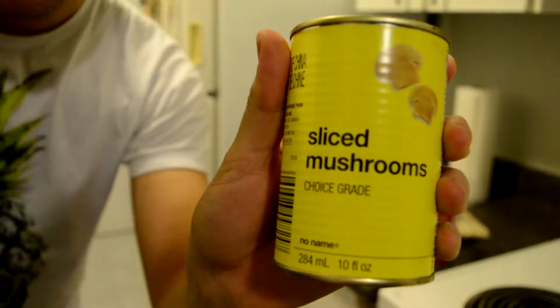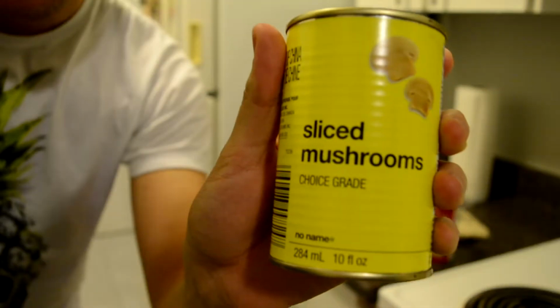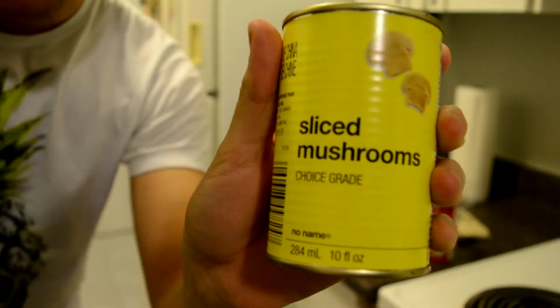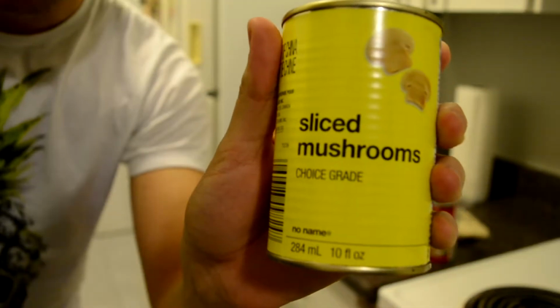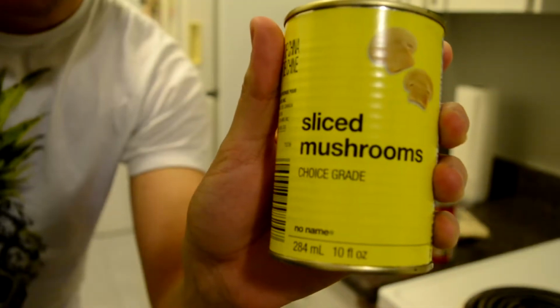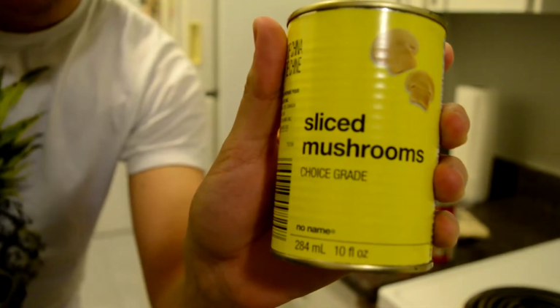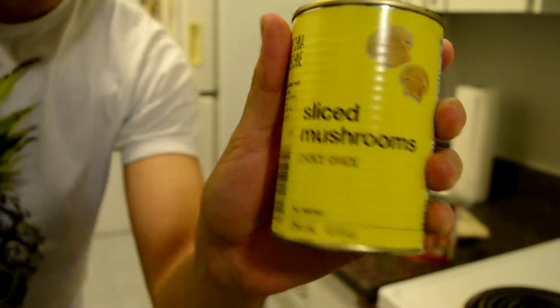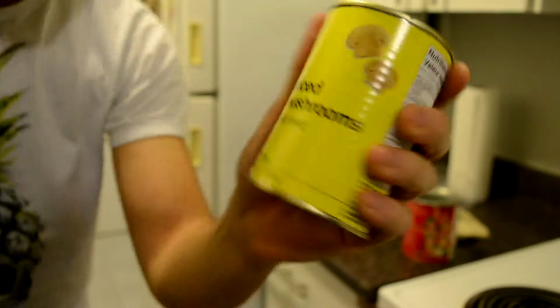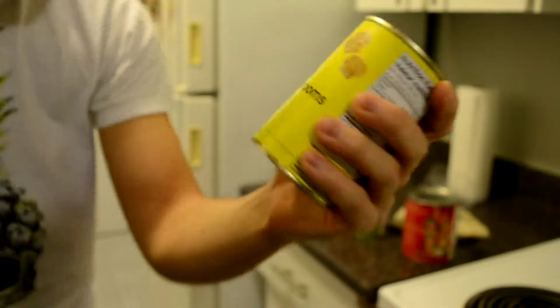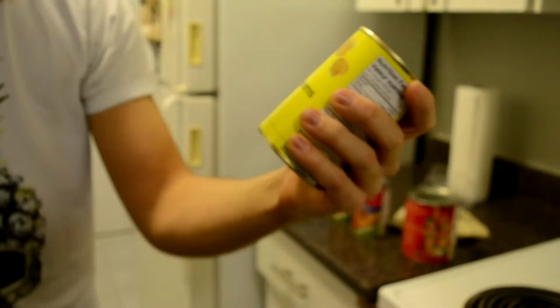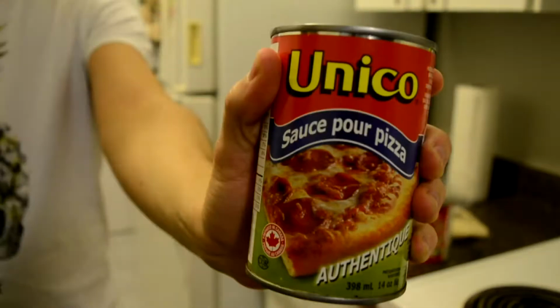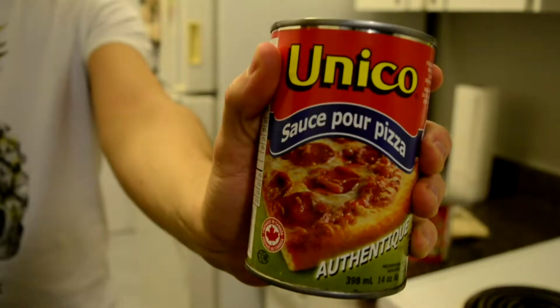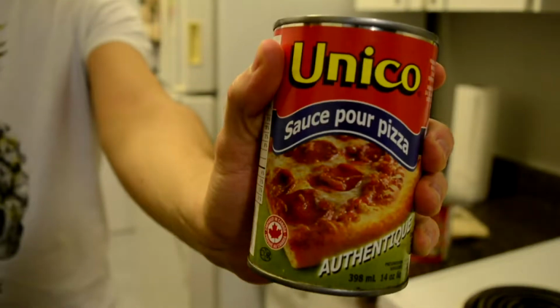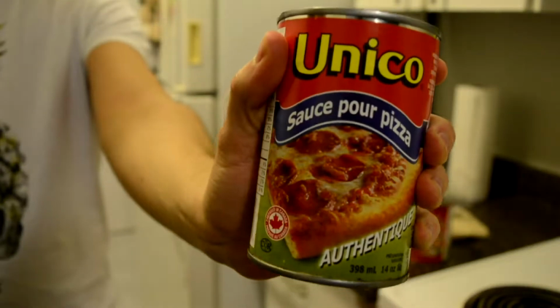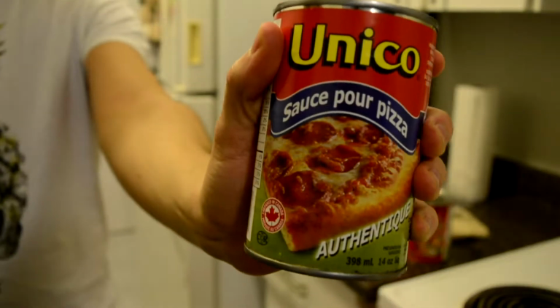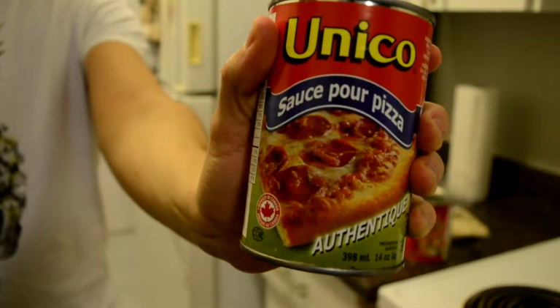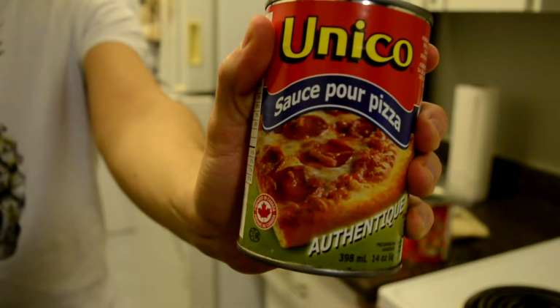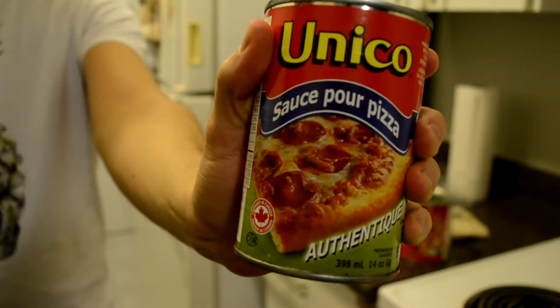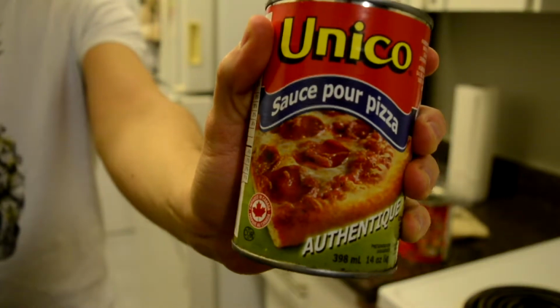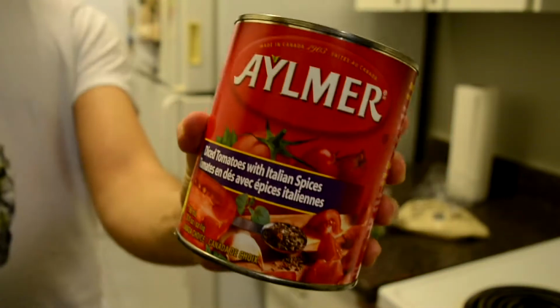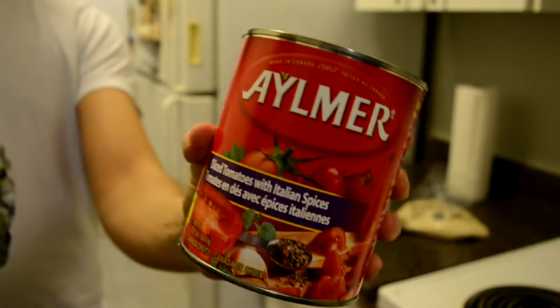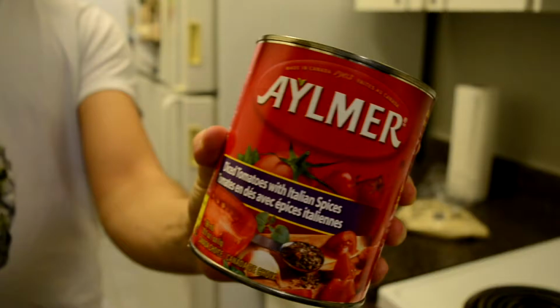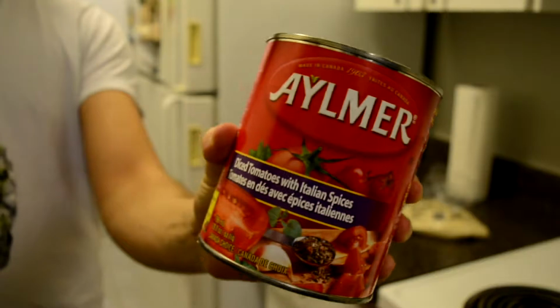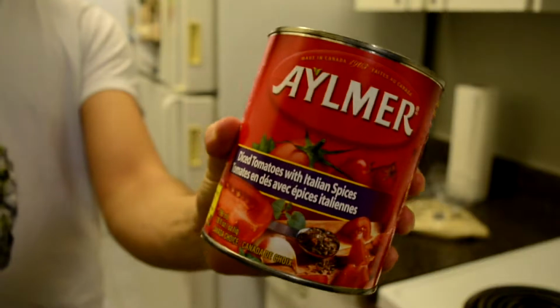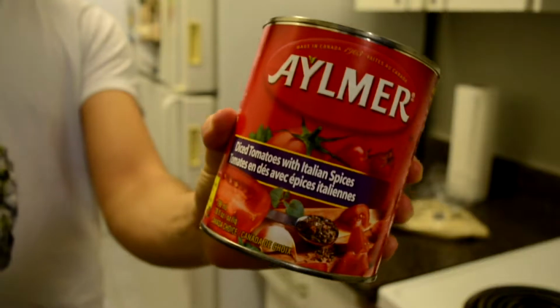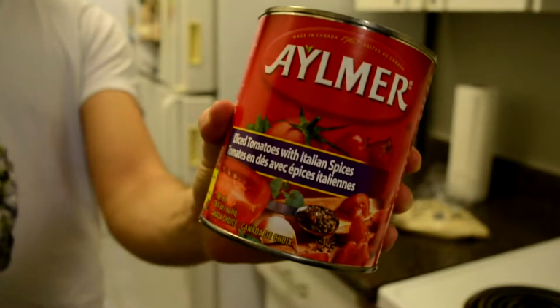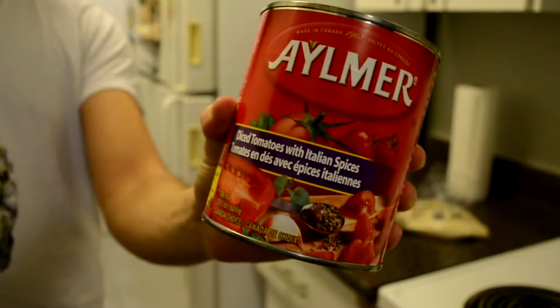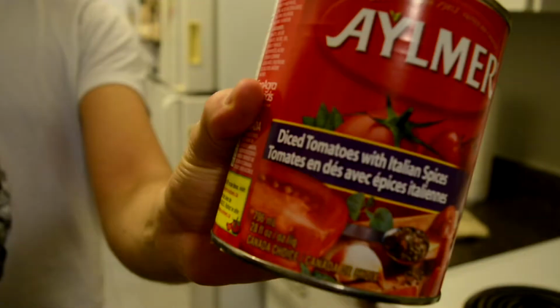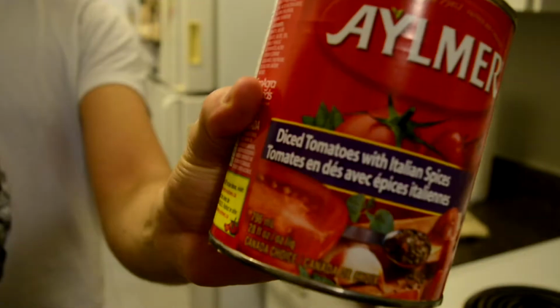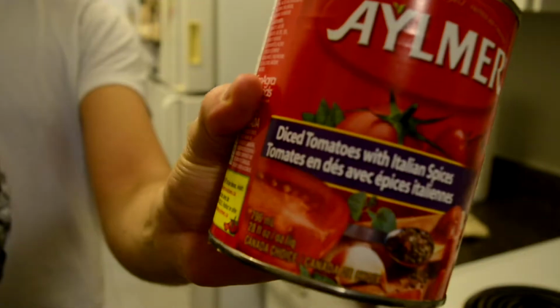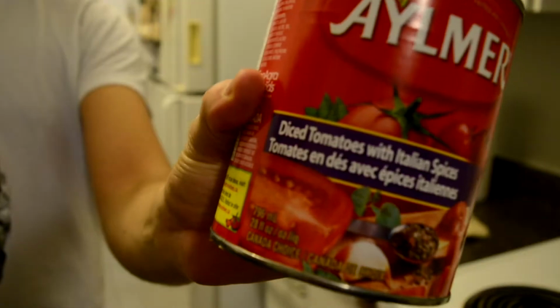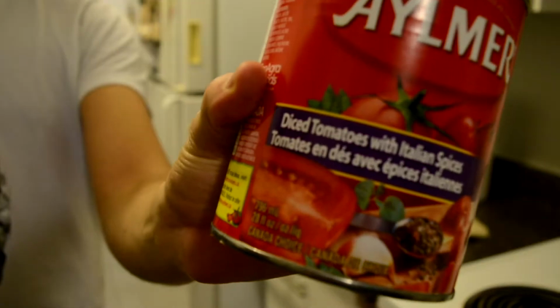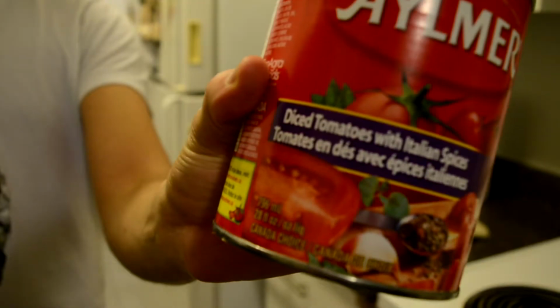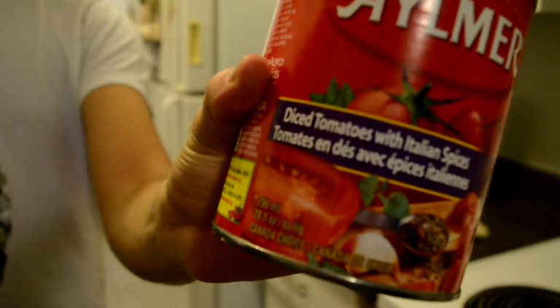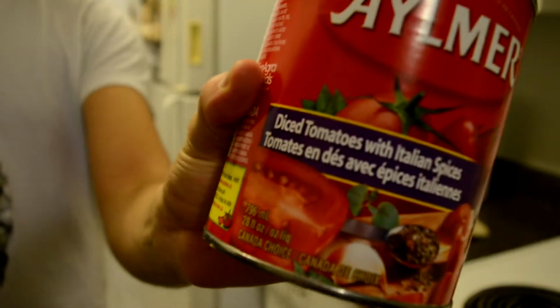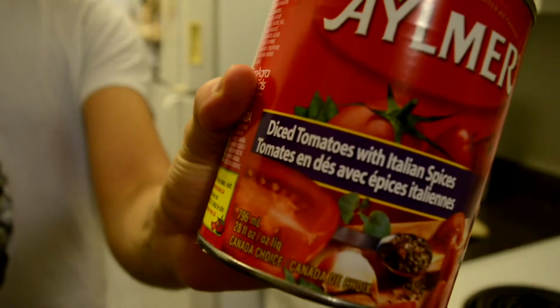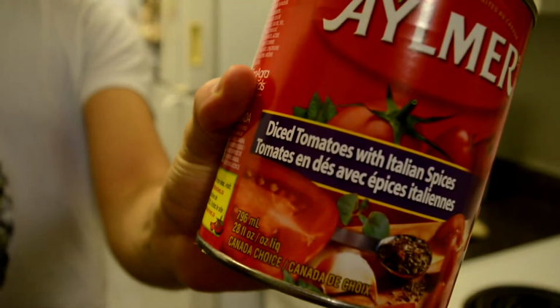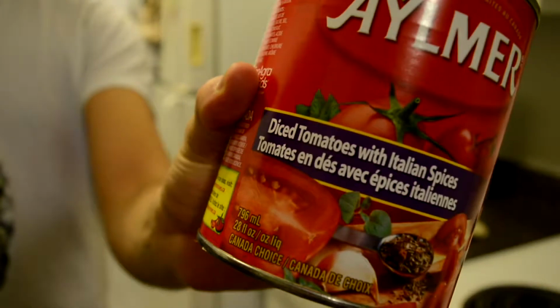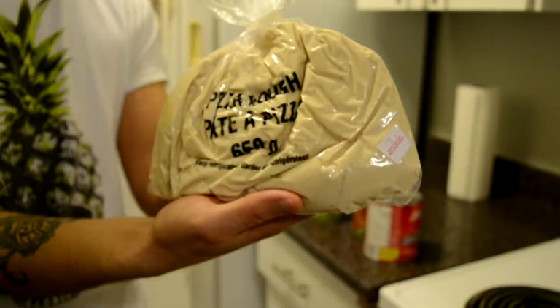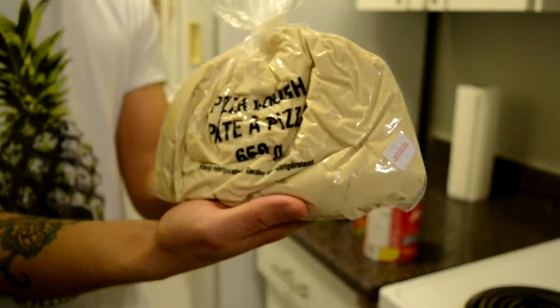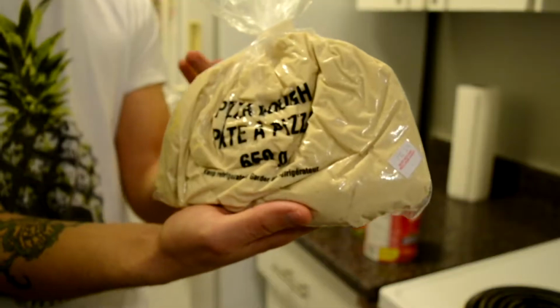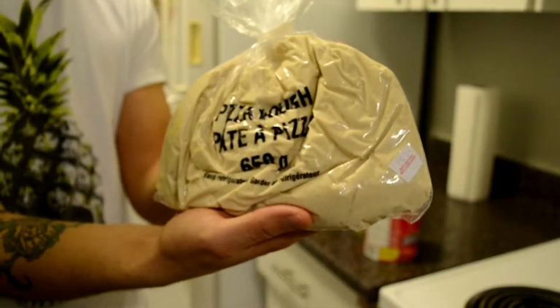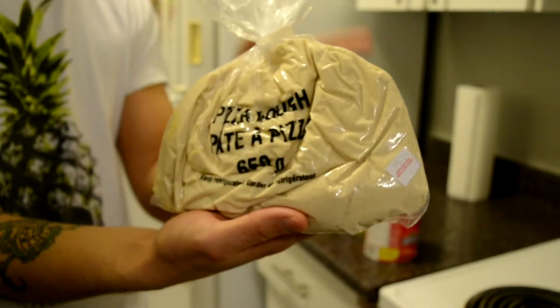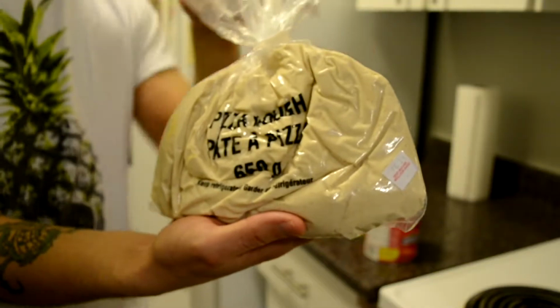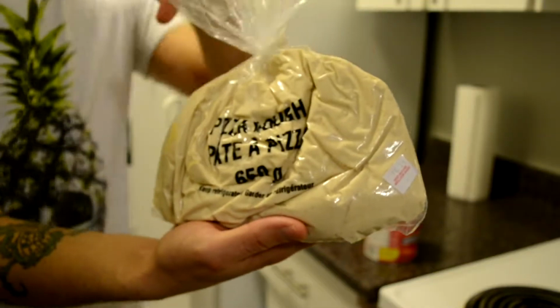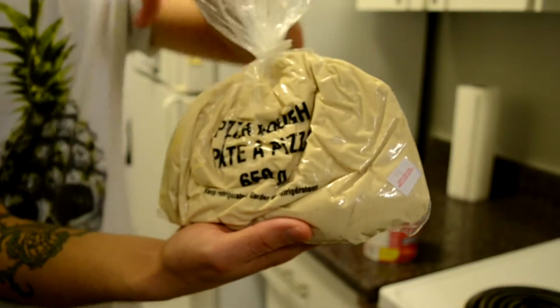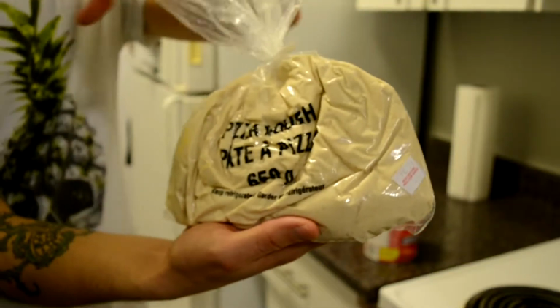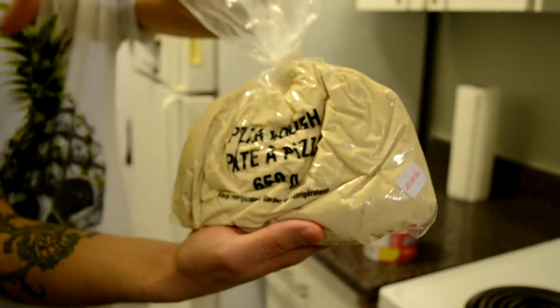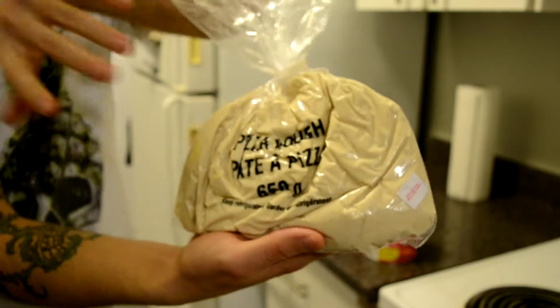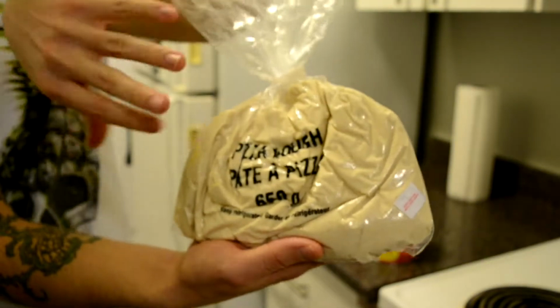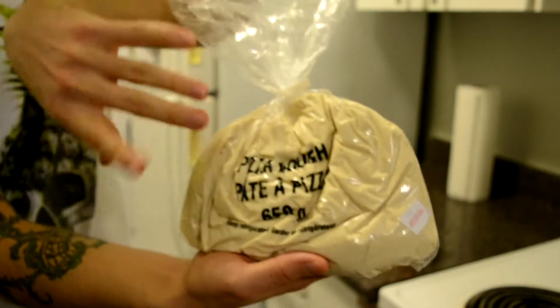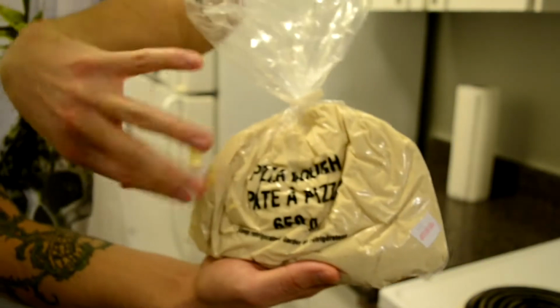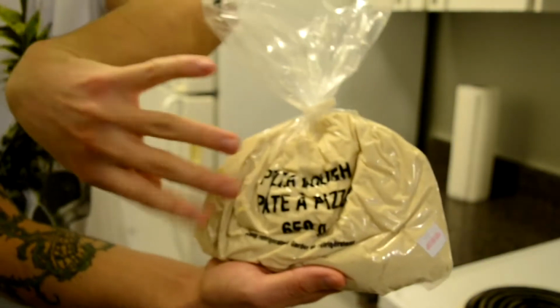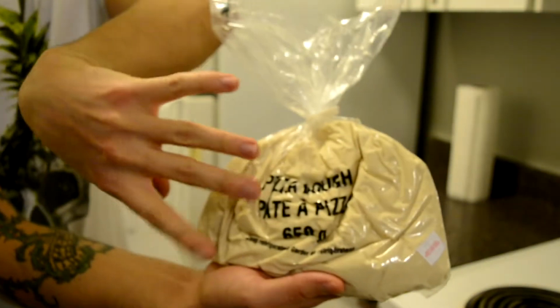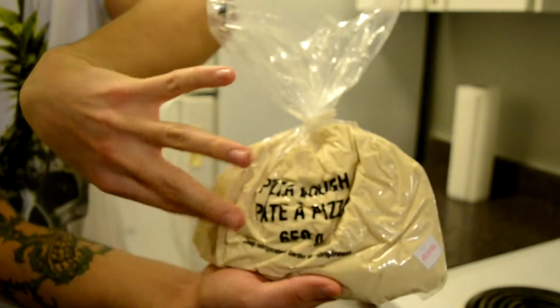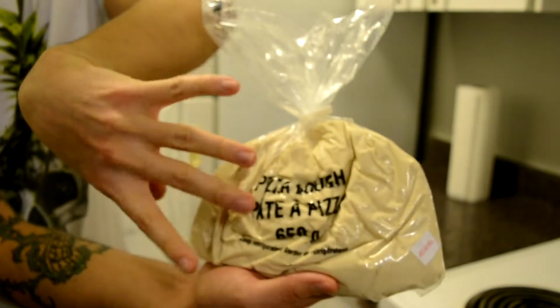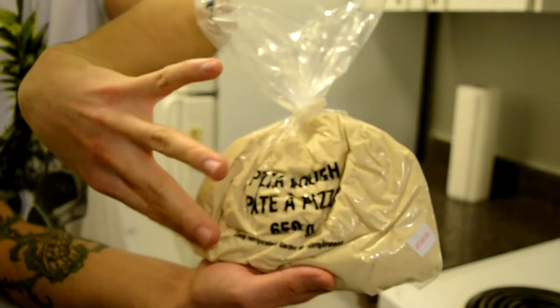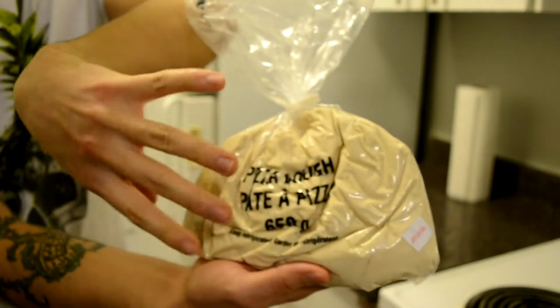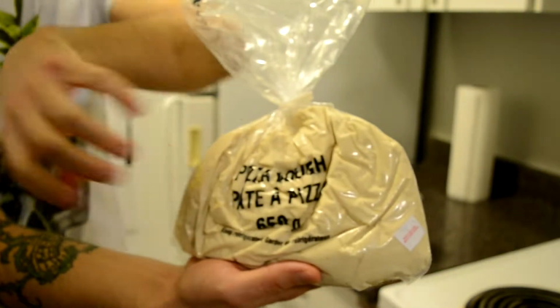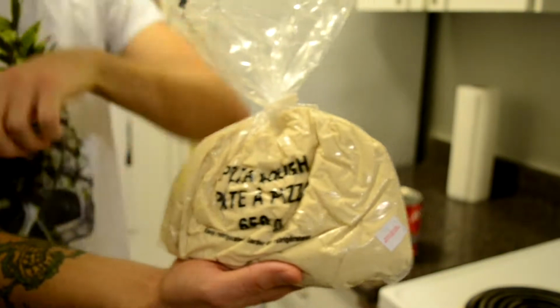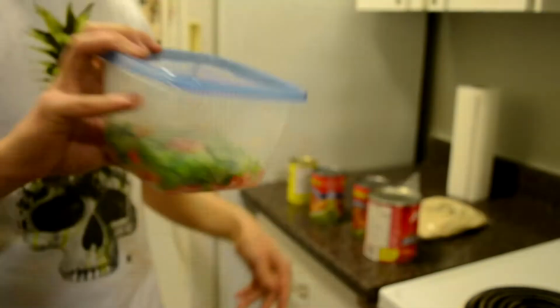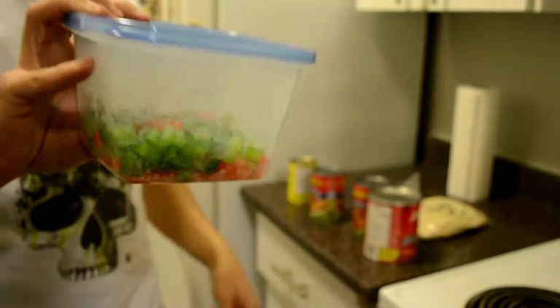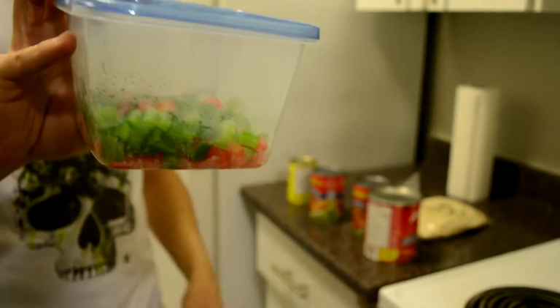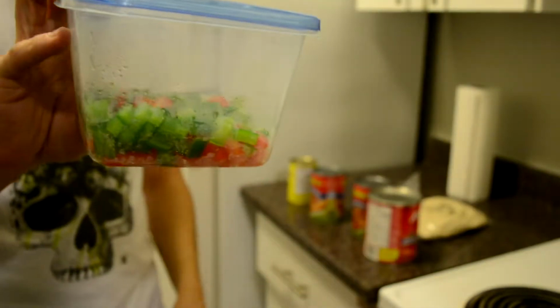Sliced mushrooms. Pizza sauce. Diced tomatoes with Italian spices. Peppers.